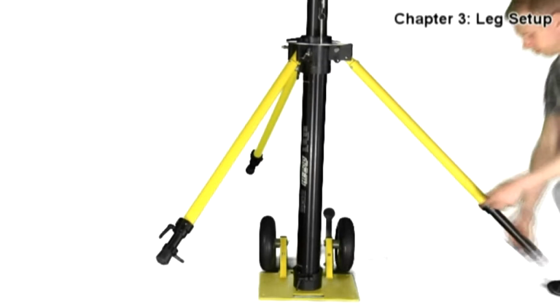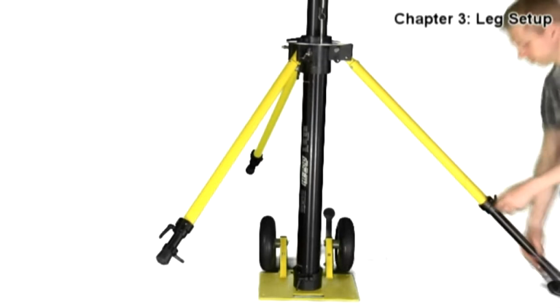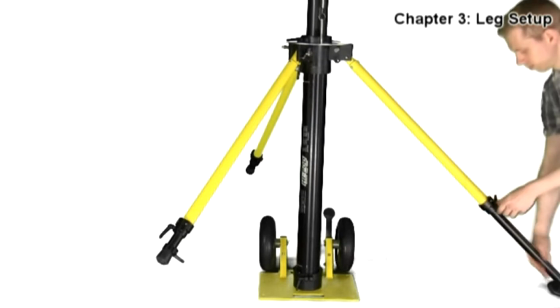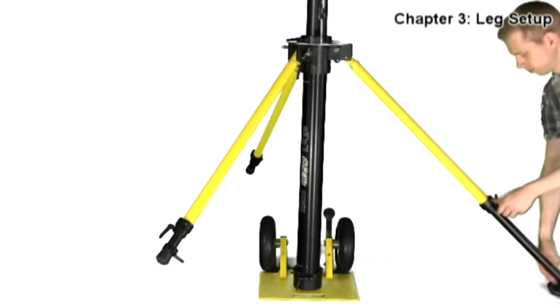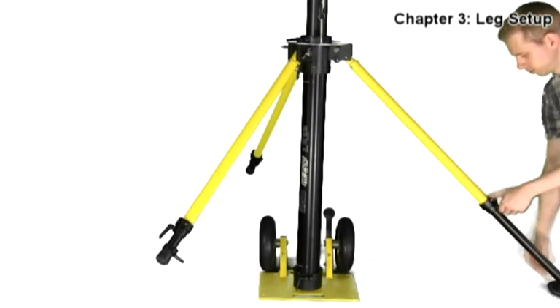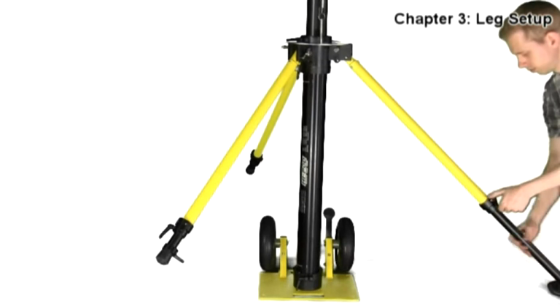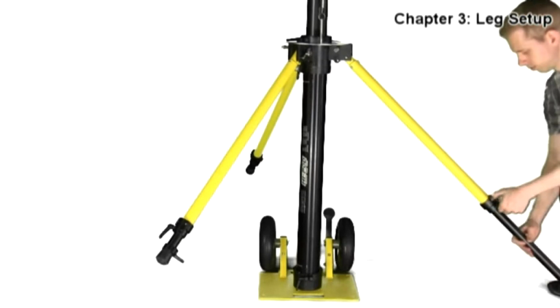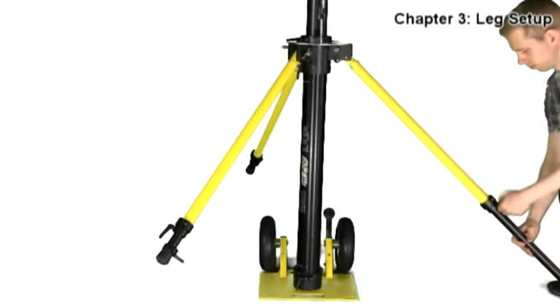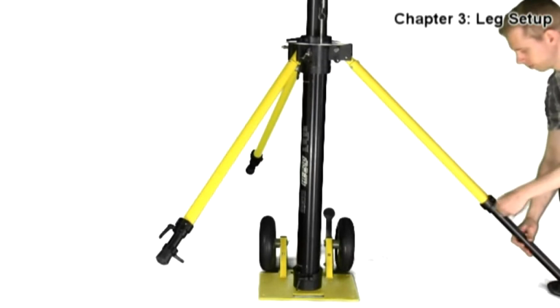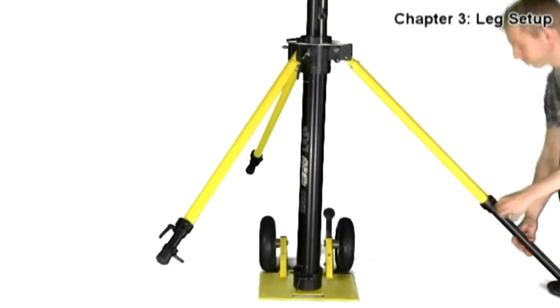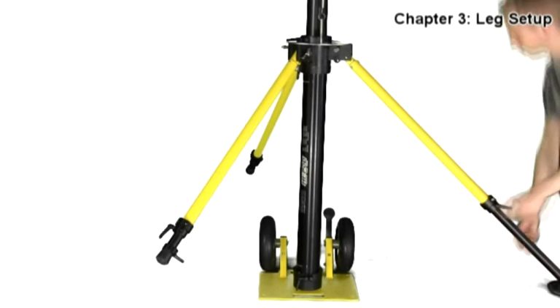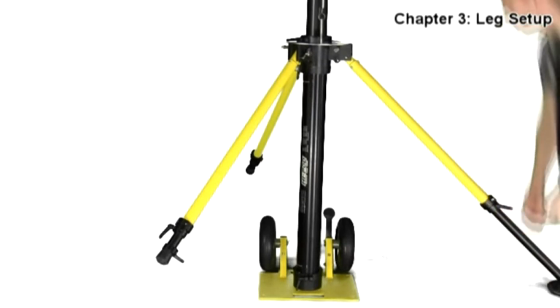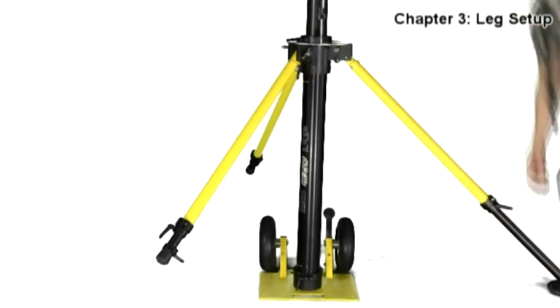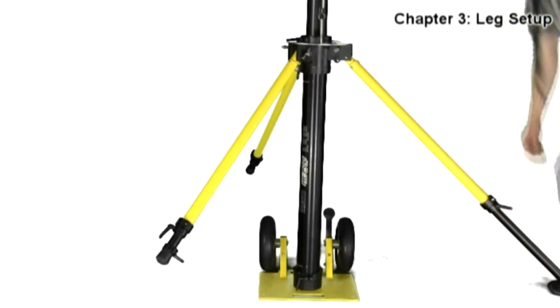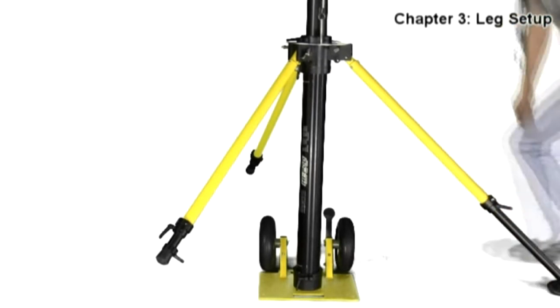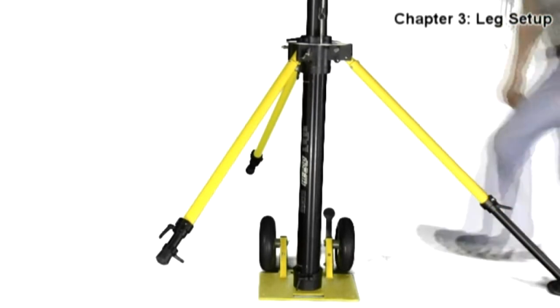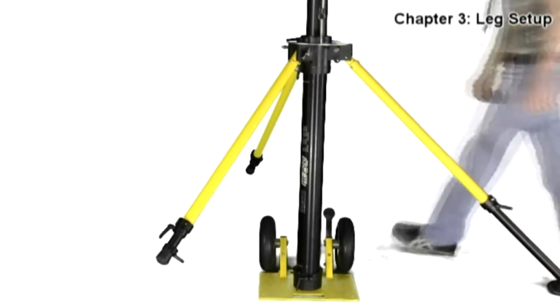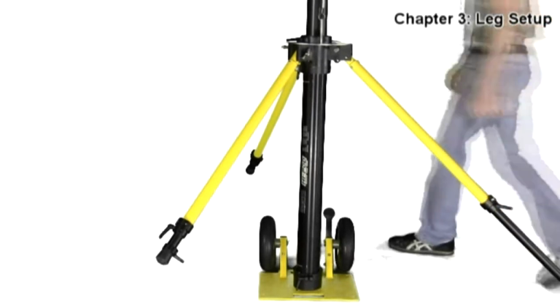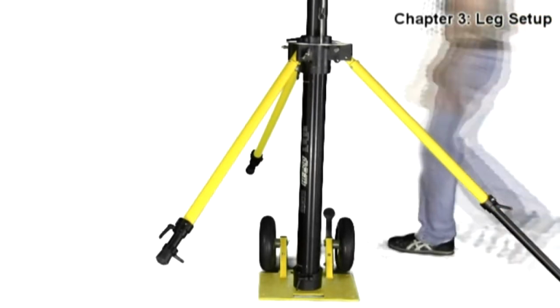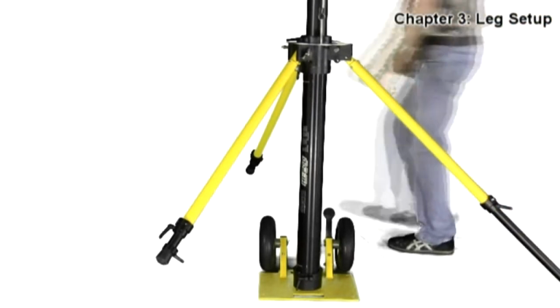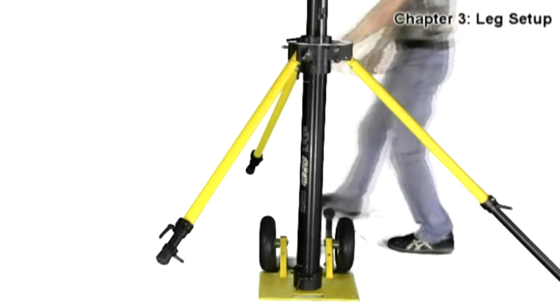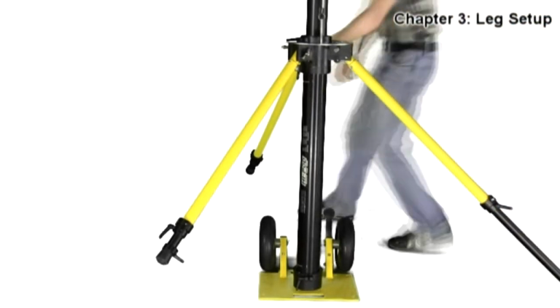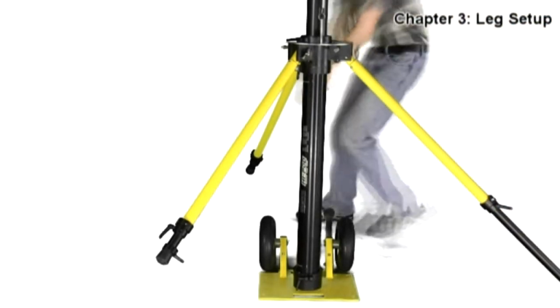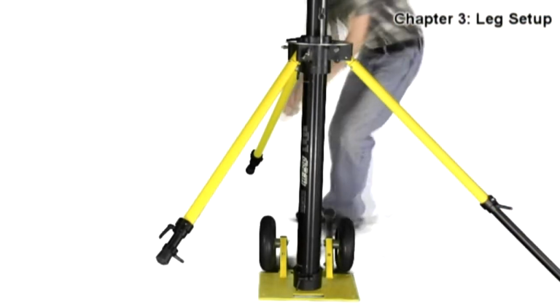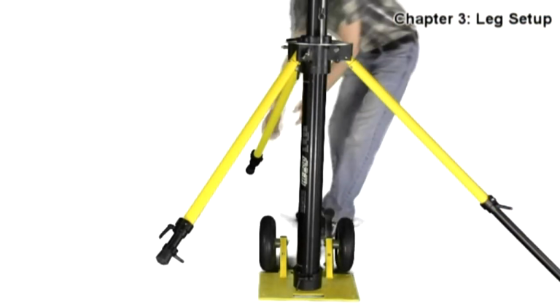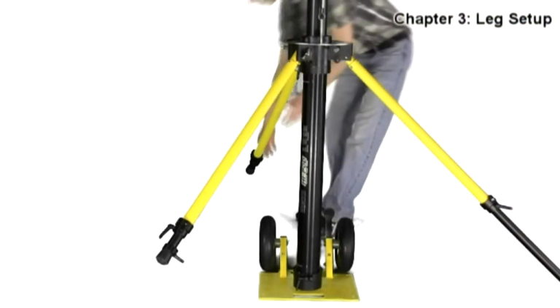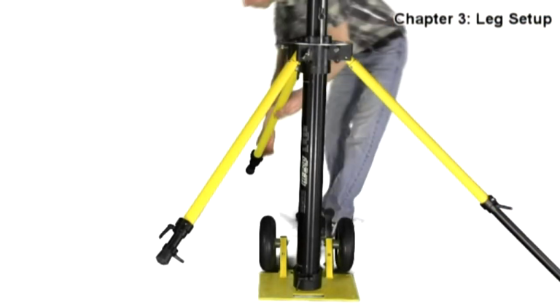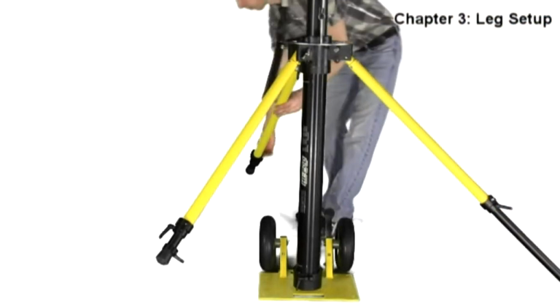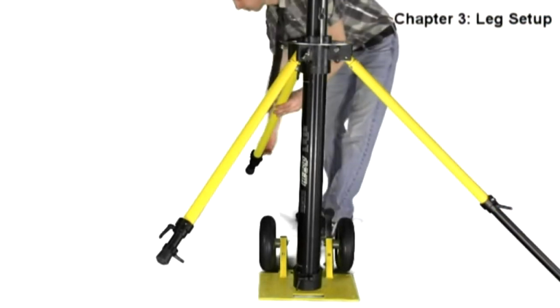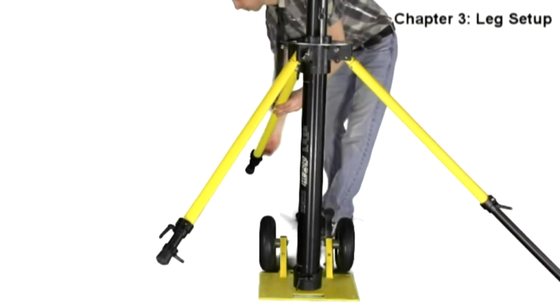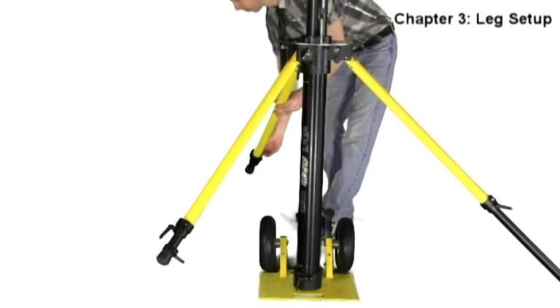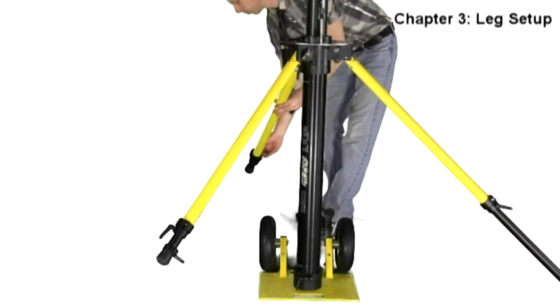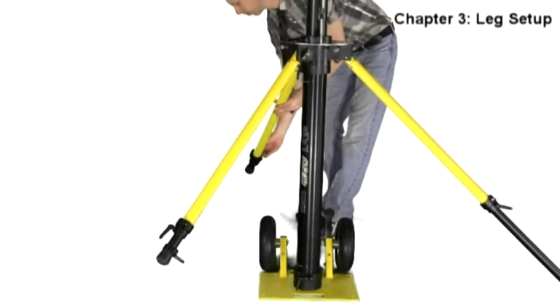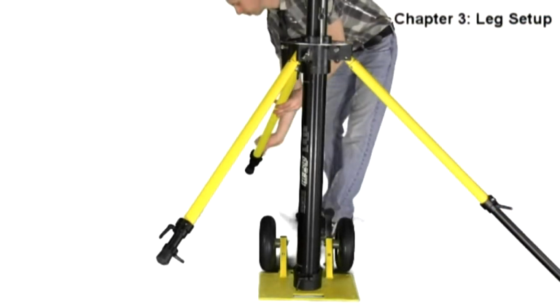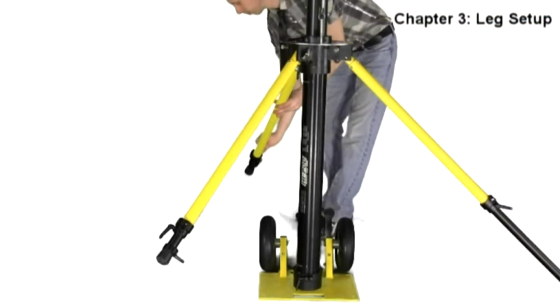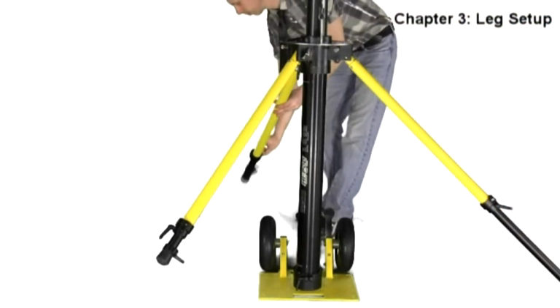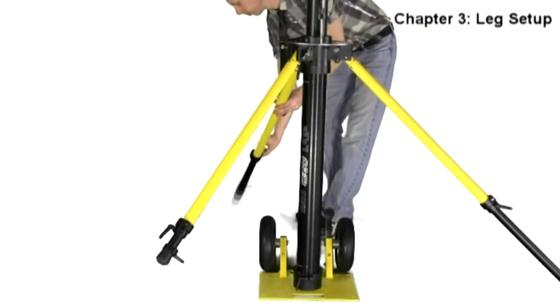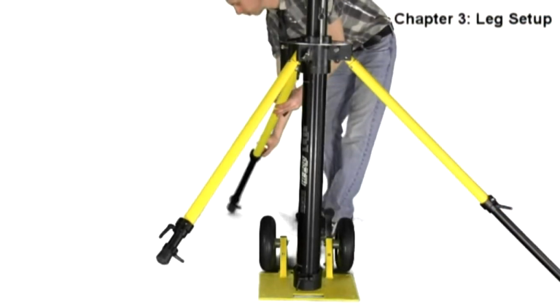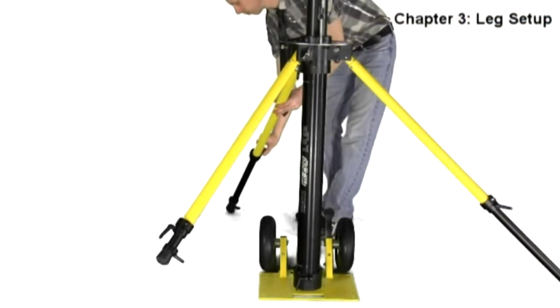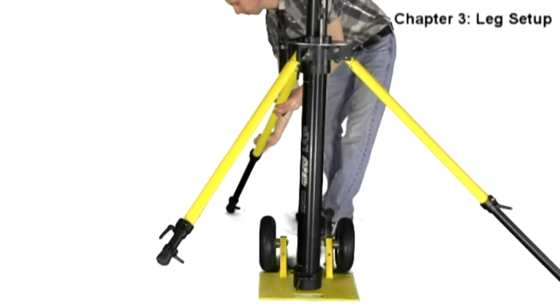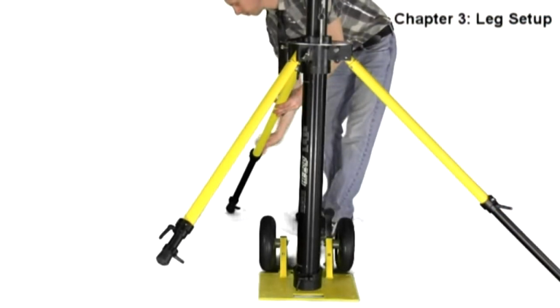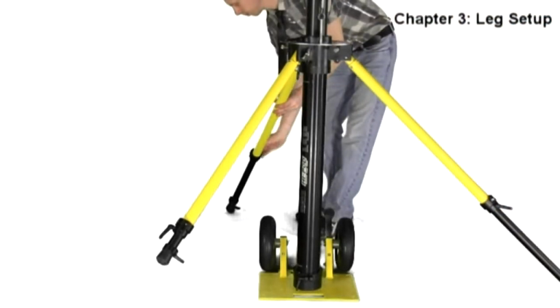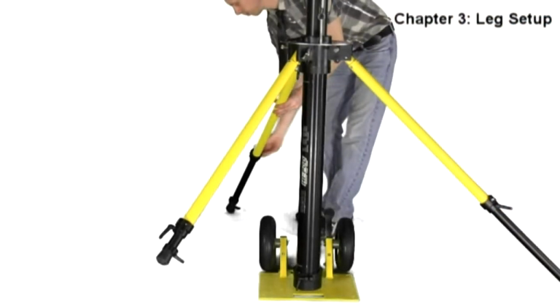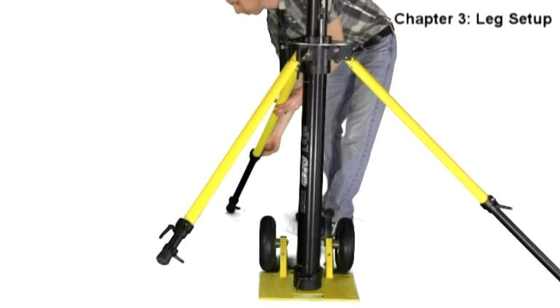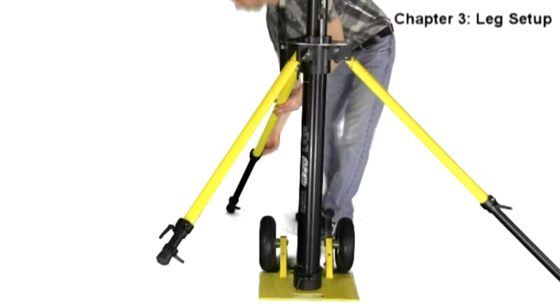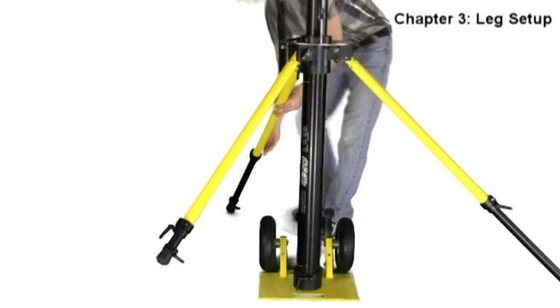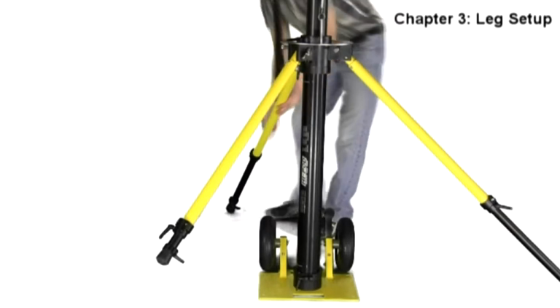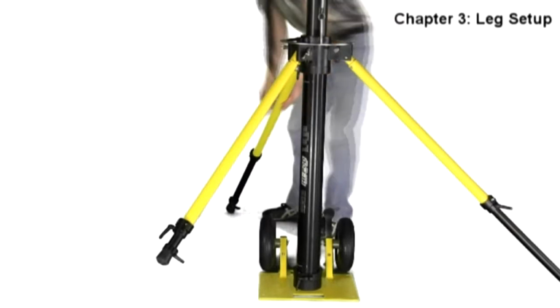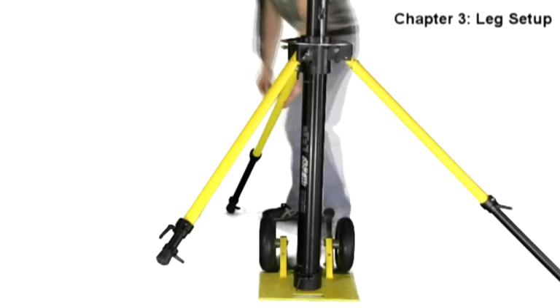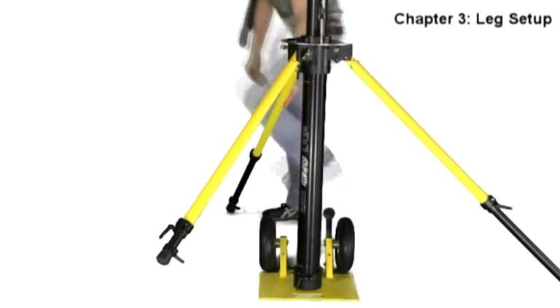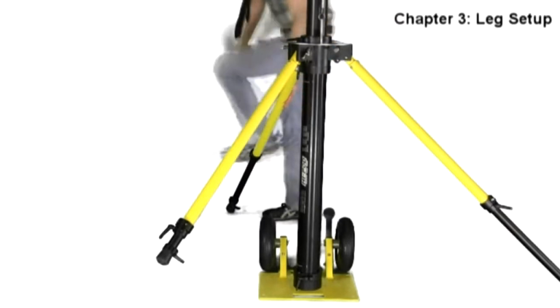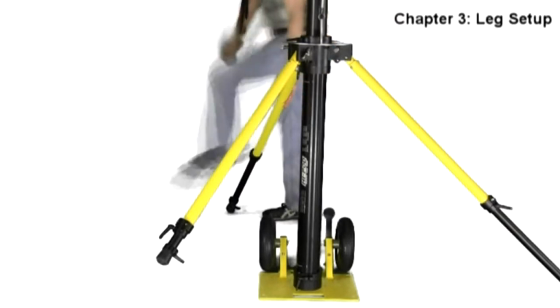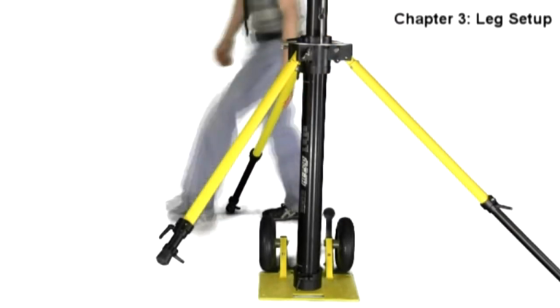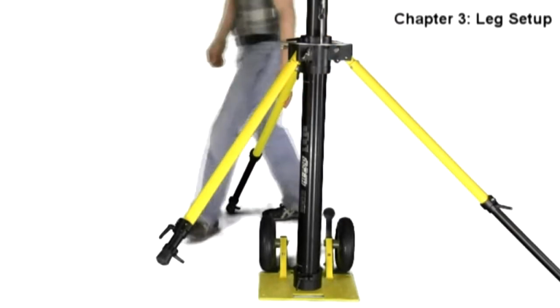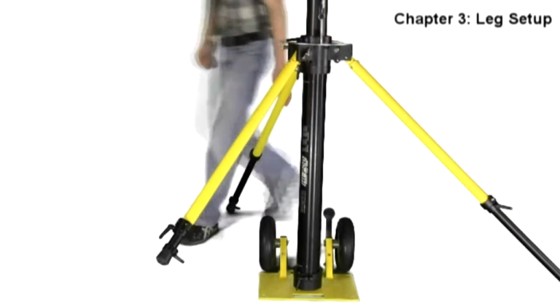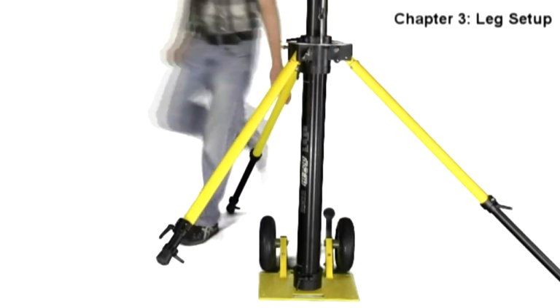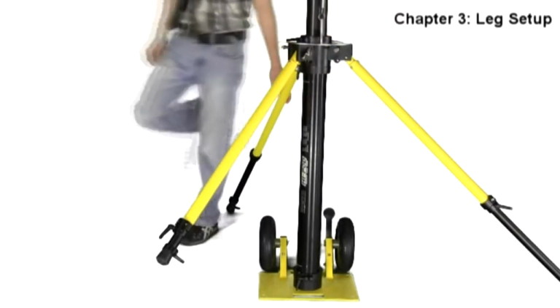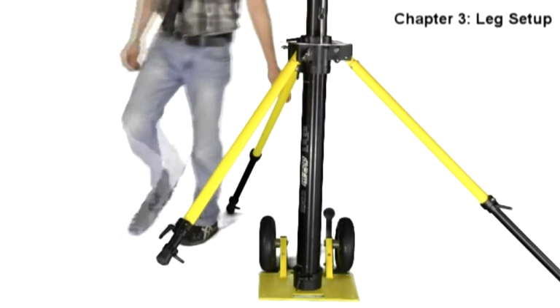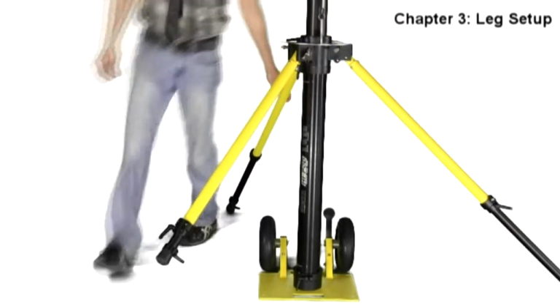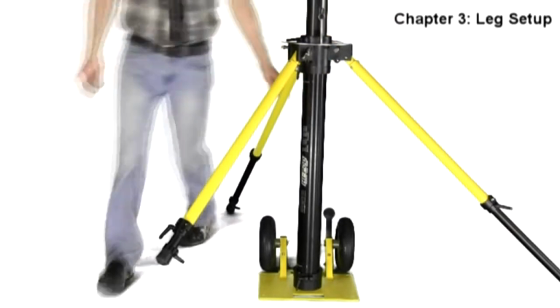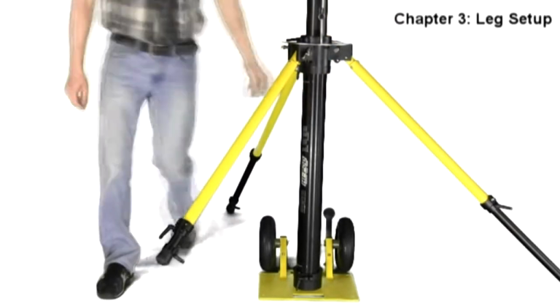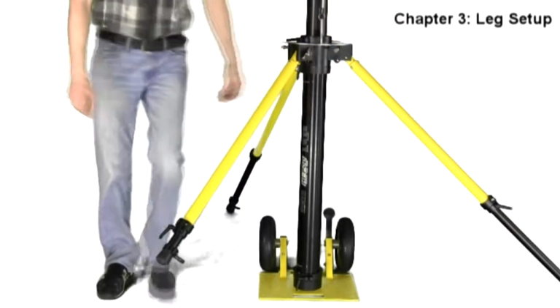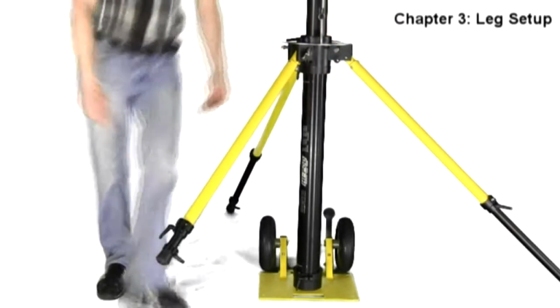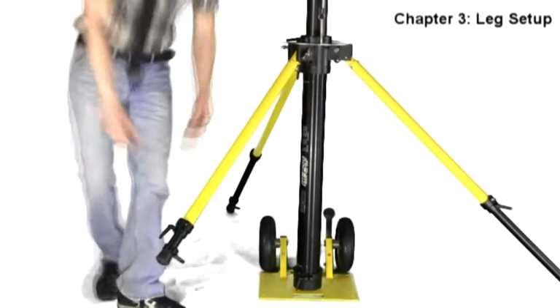At this point in the setup, you can extend the Hypod legs to their full length. Lock them loosely, as you will most likely need to adjust them in the next step.